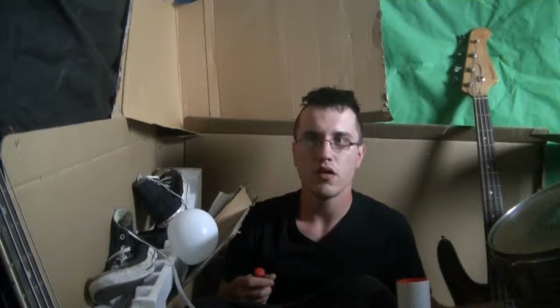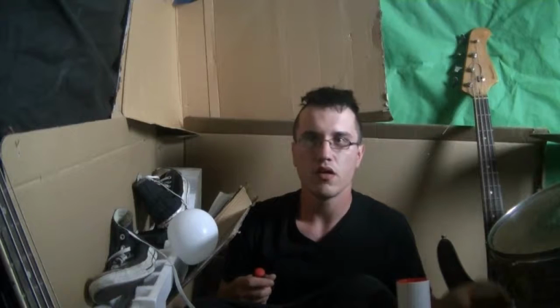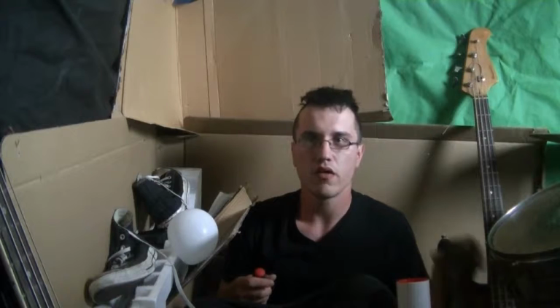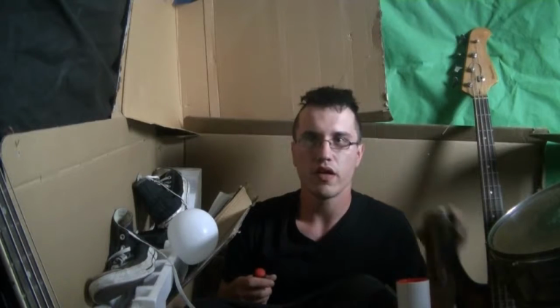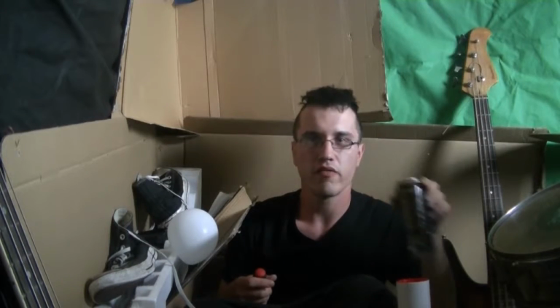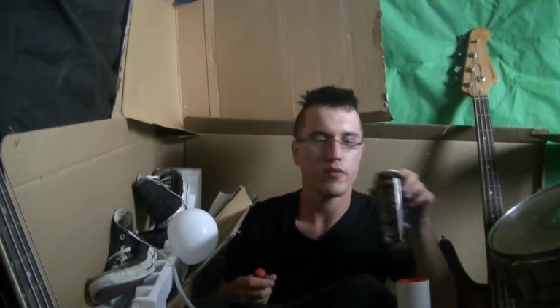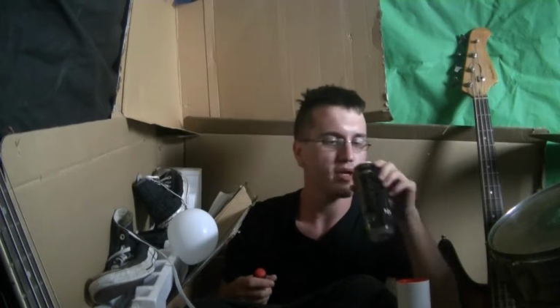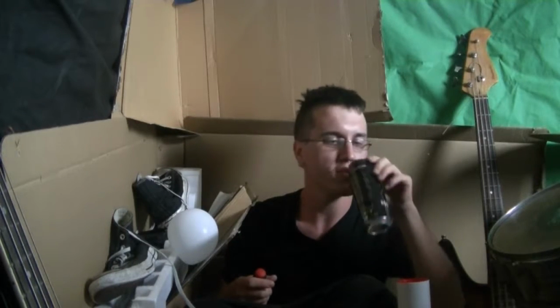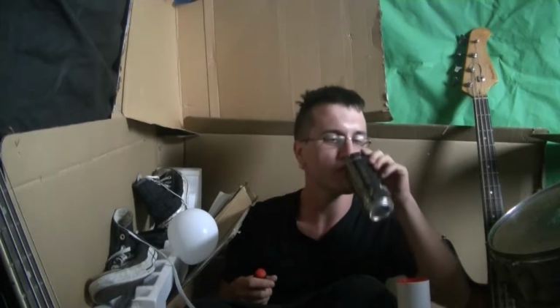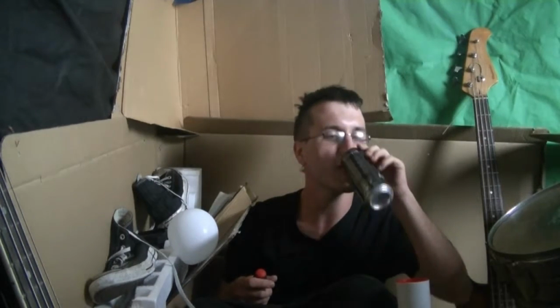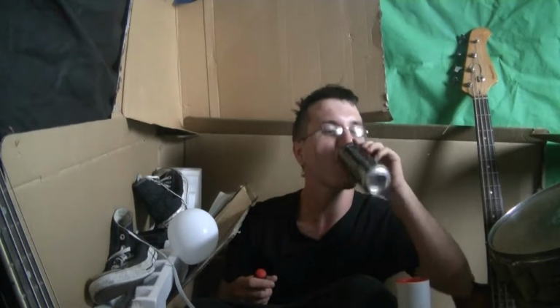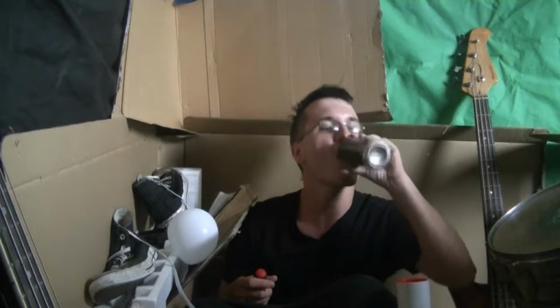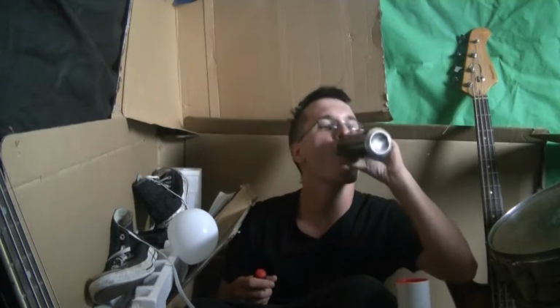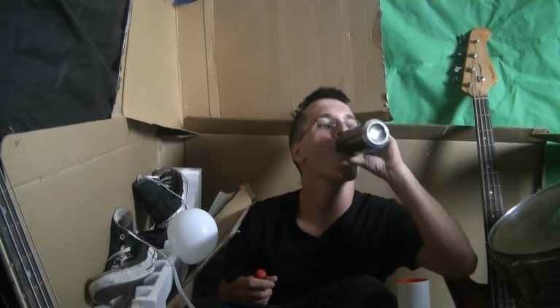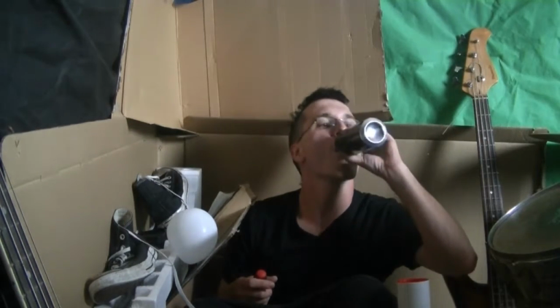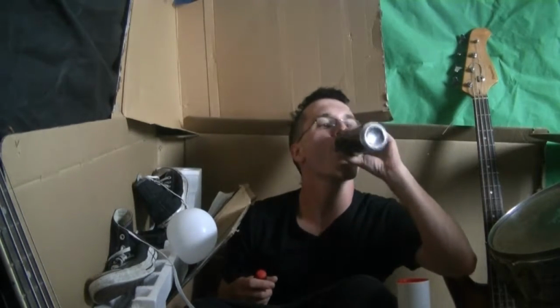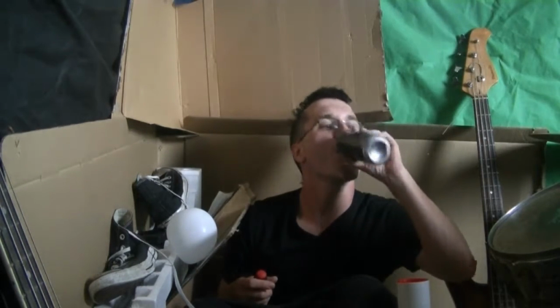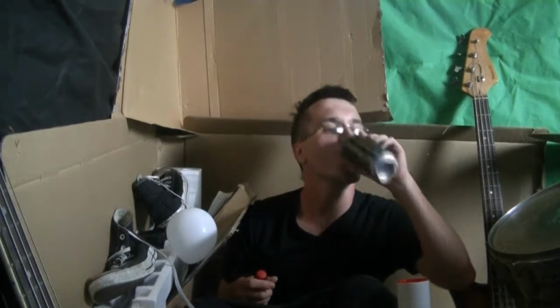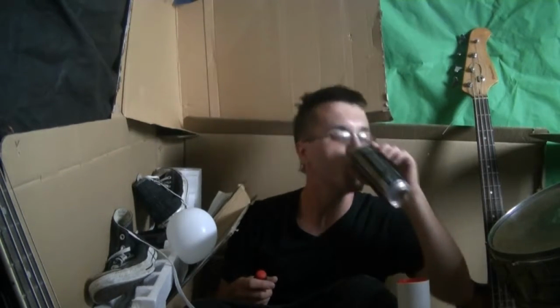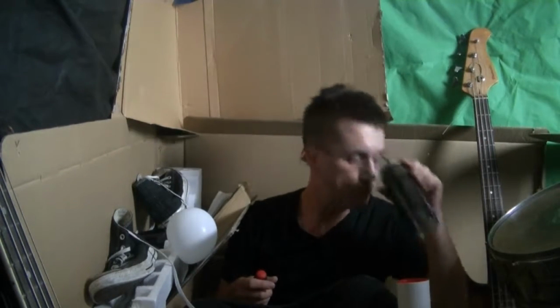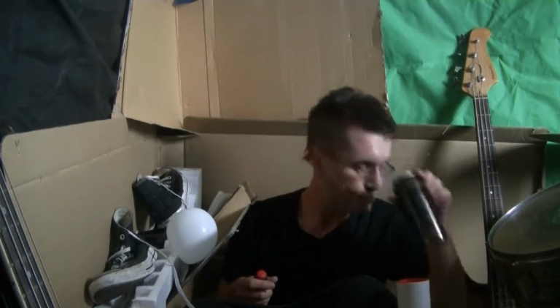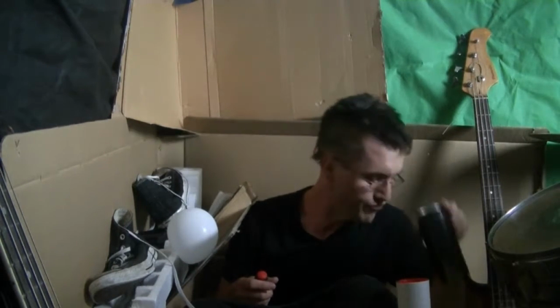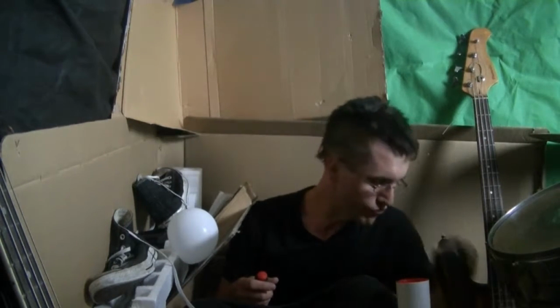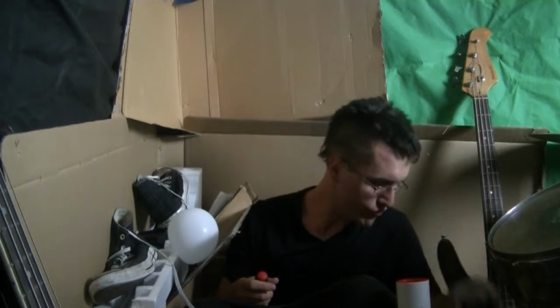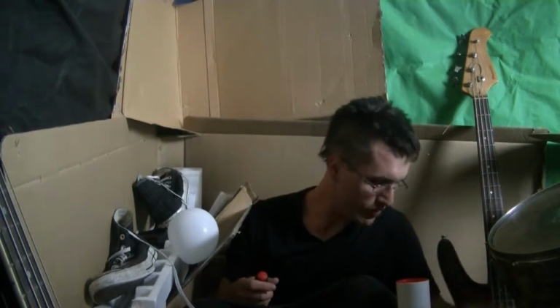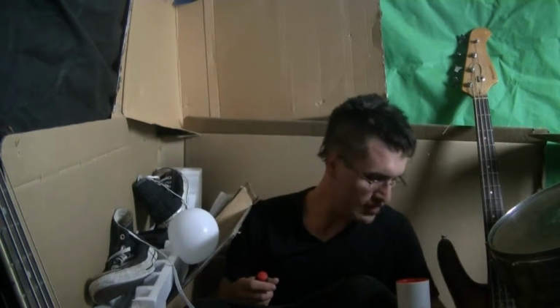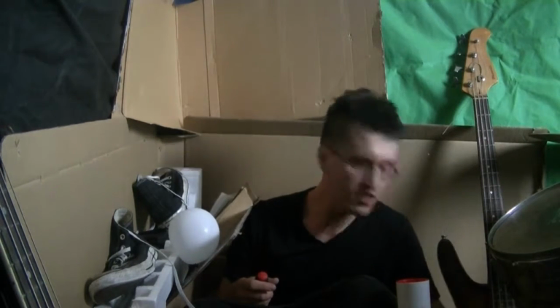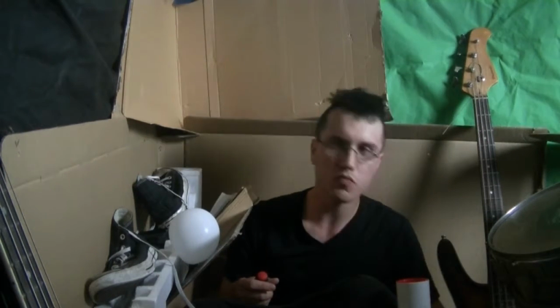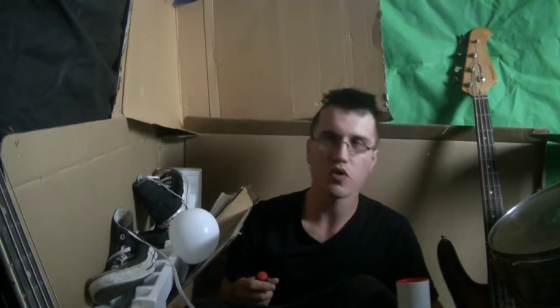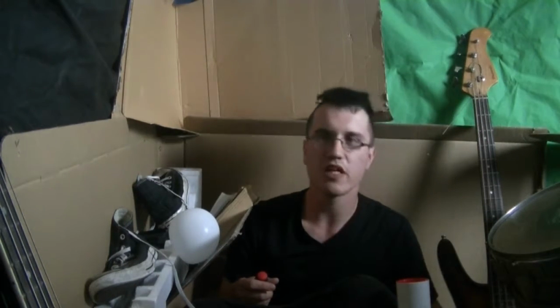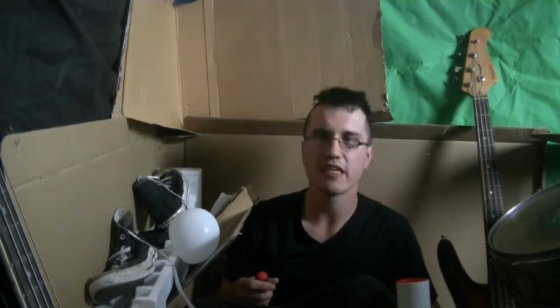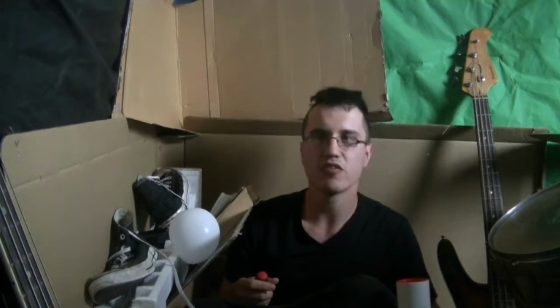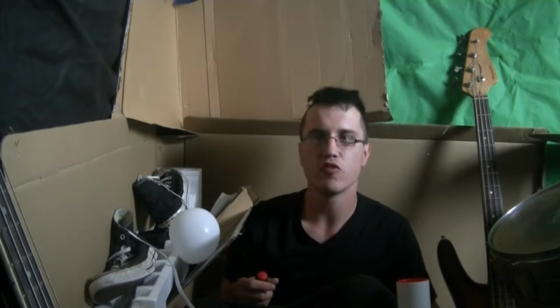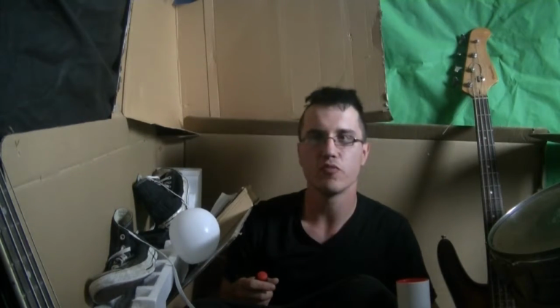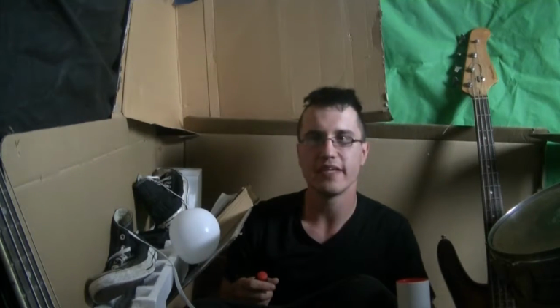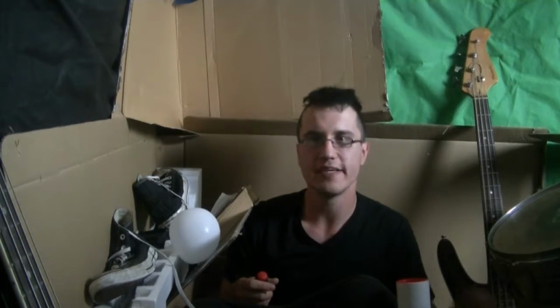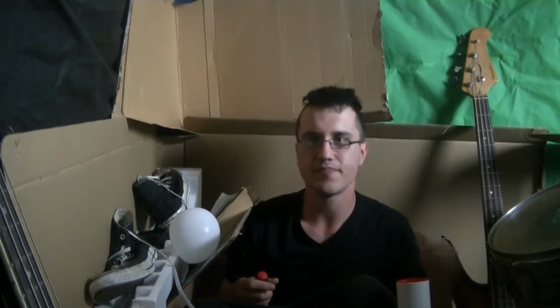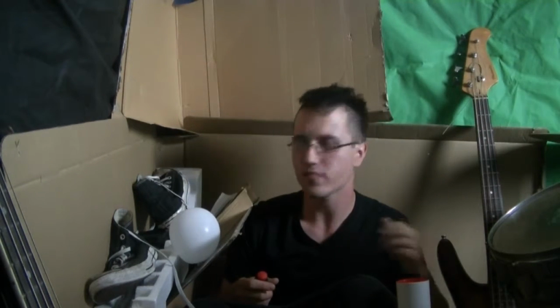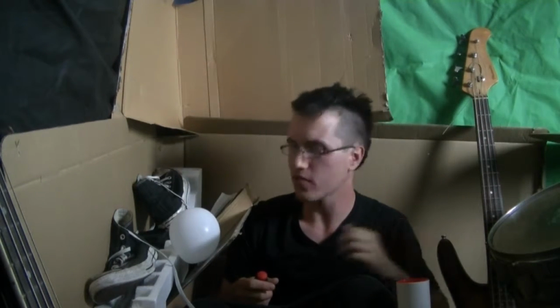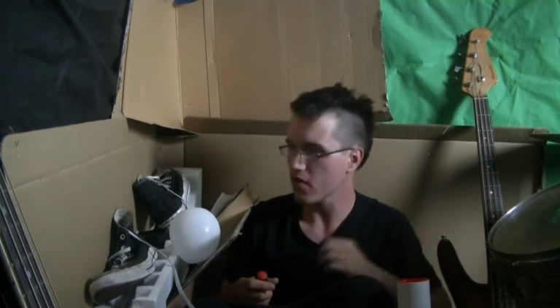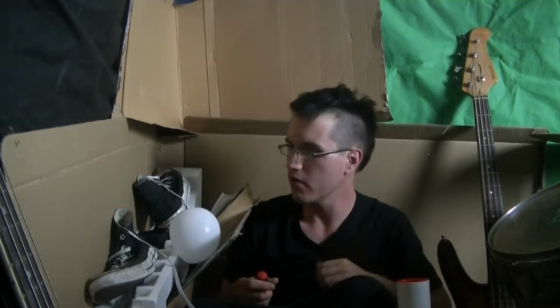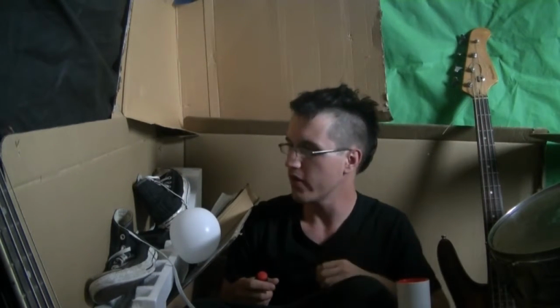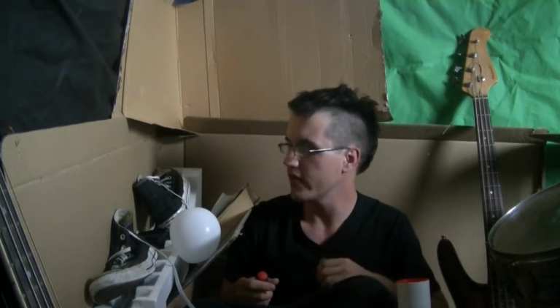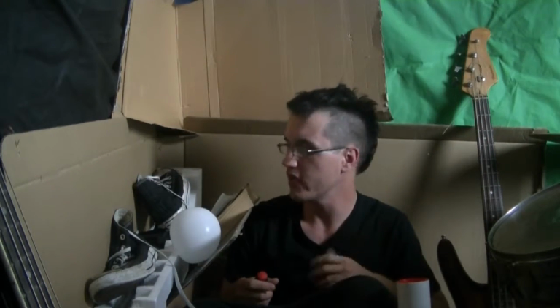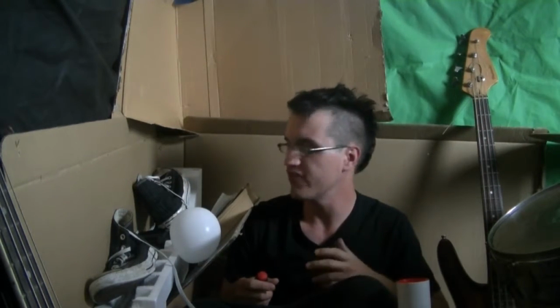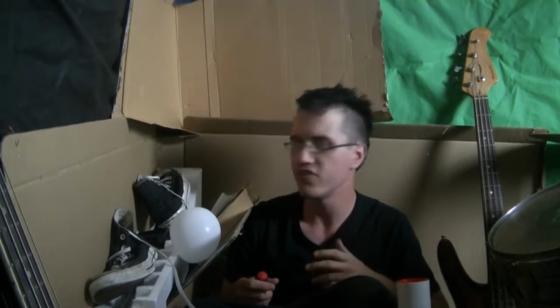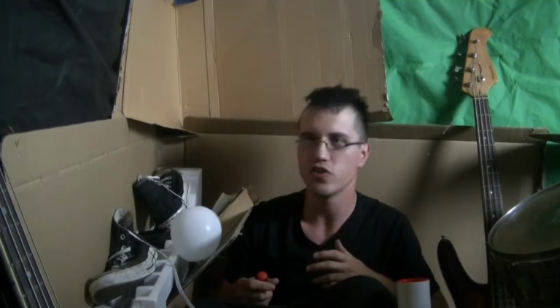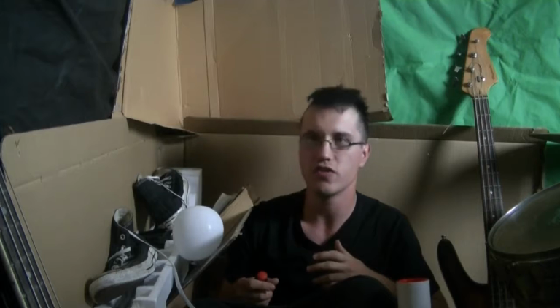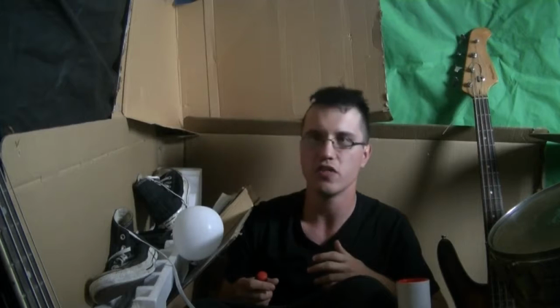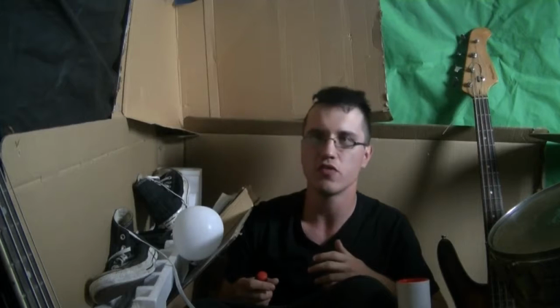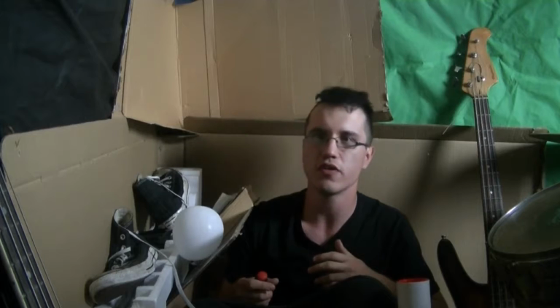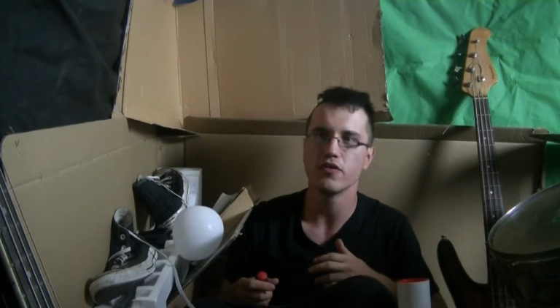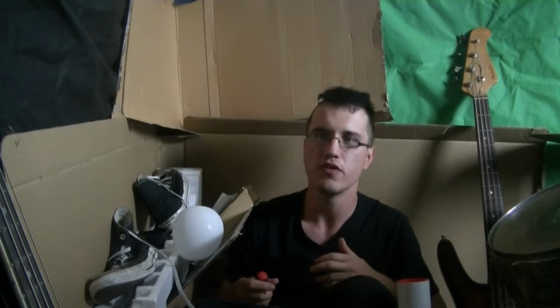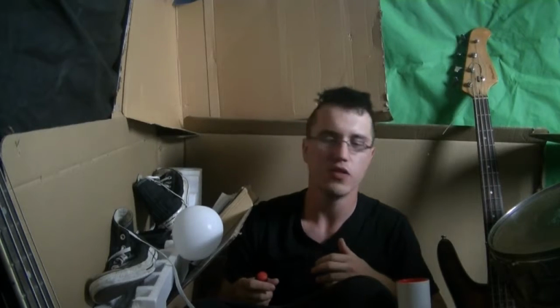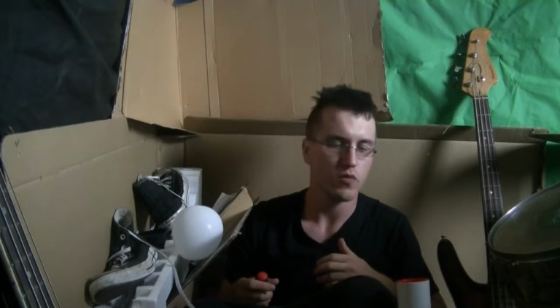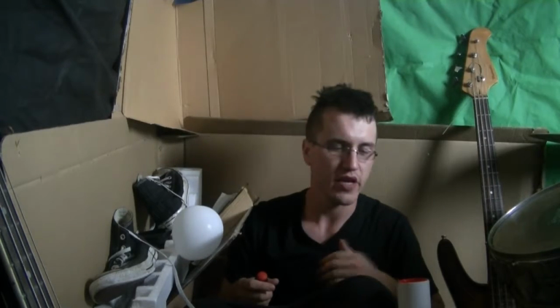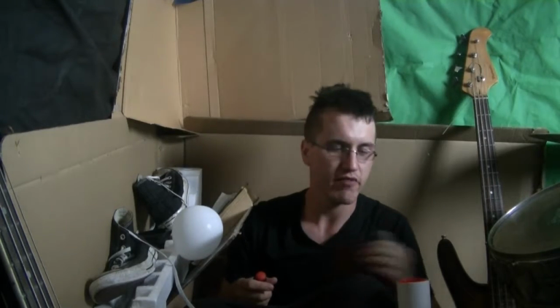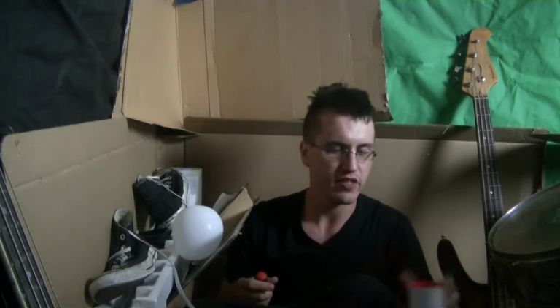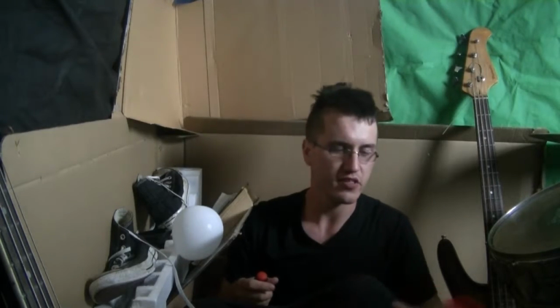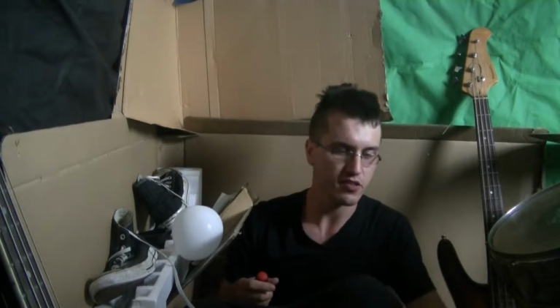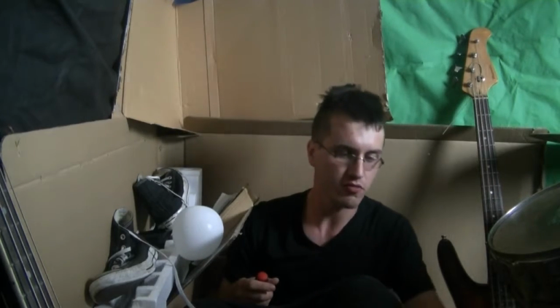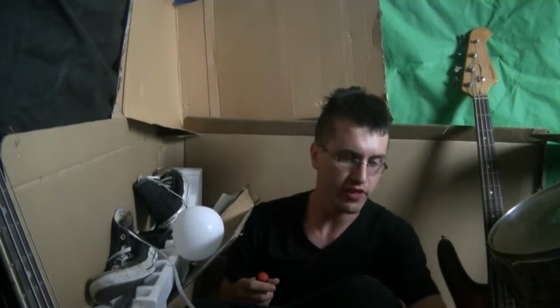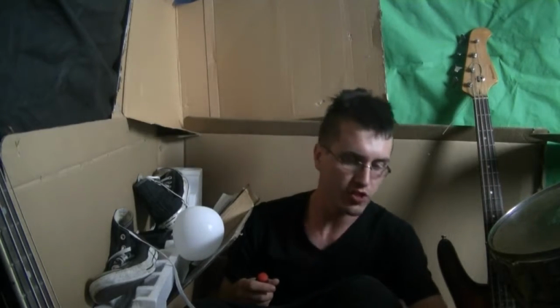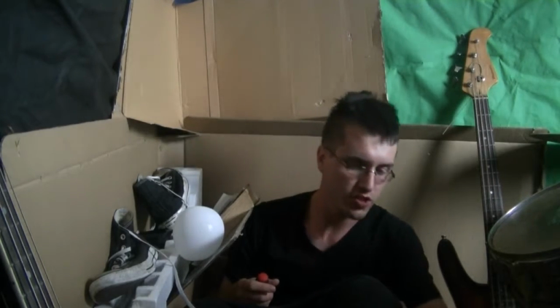Alright everybody, so this is what I like to call my efficiency corner, where everything's in the fridge.